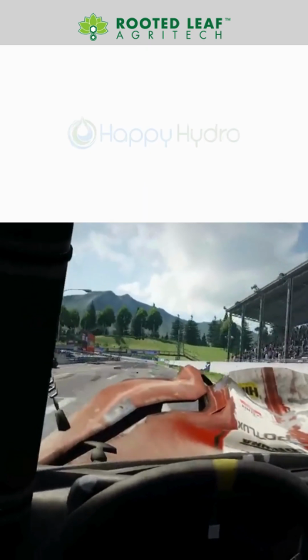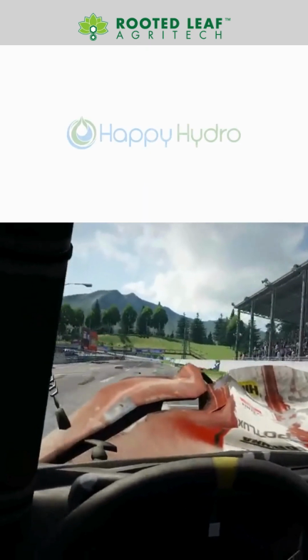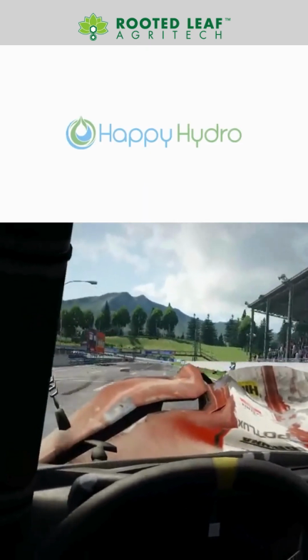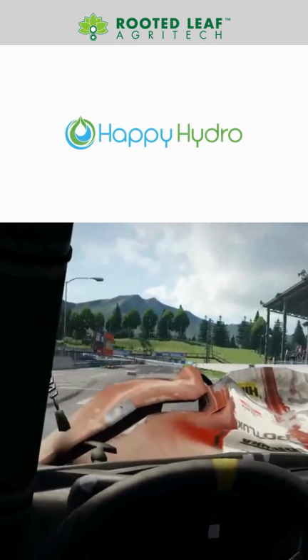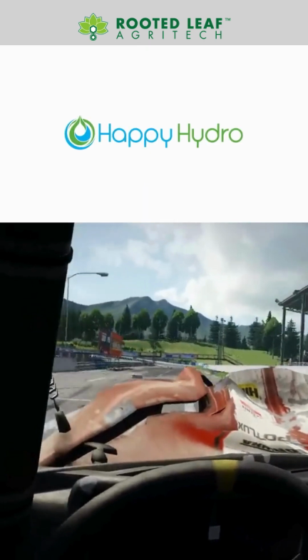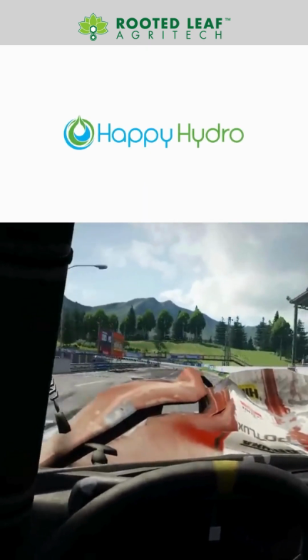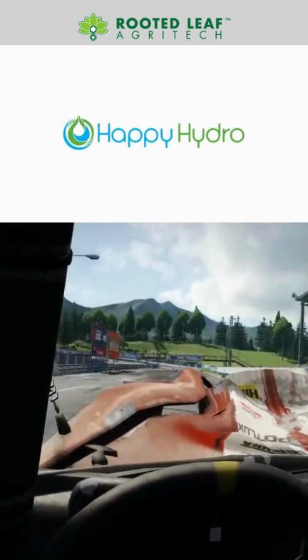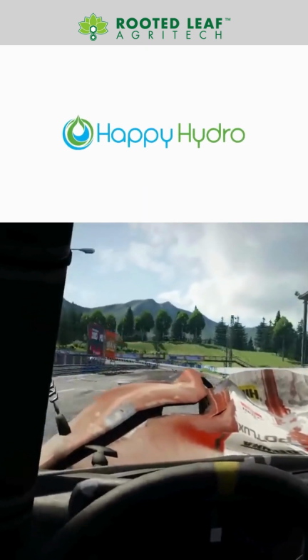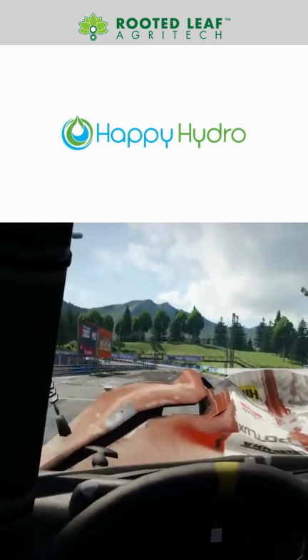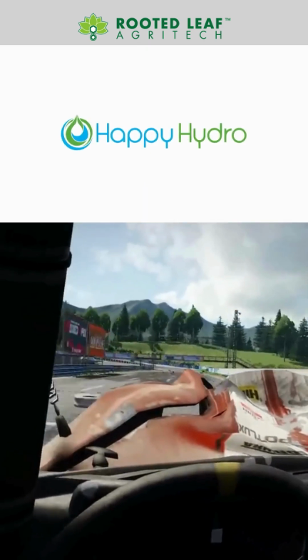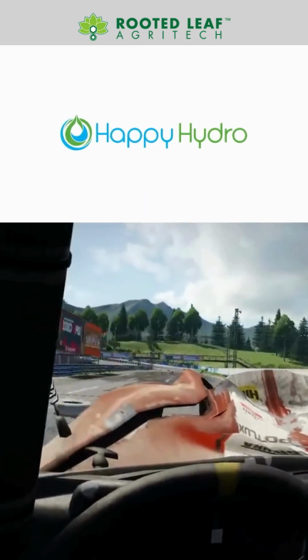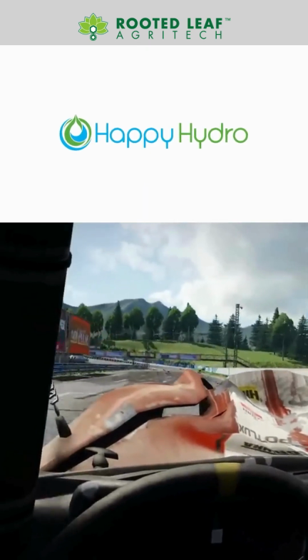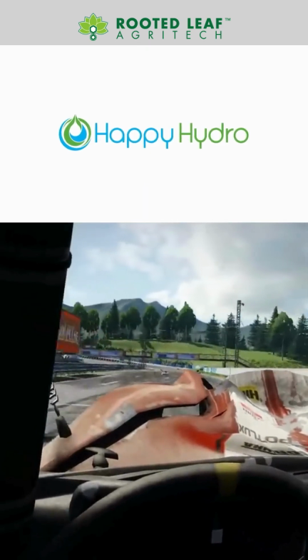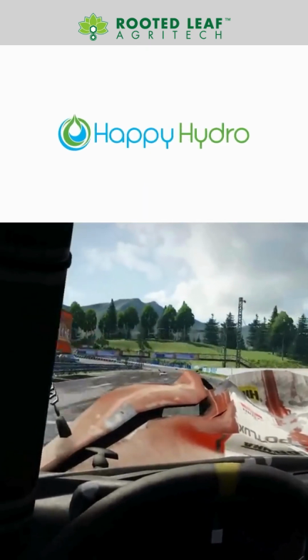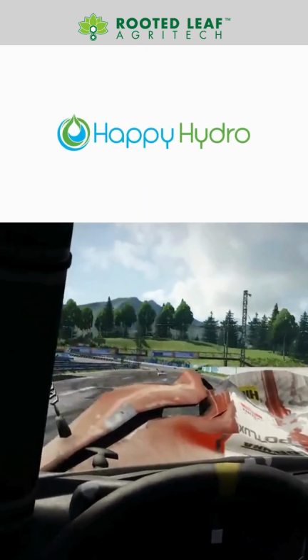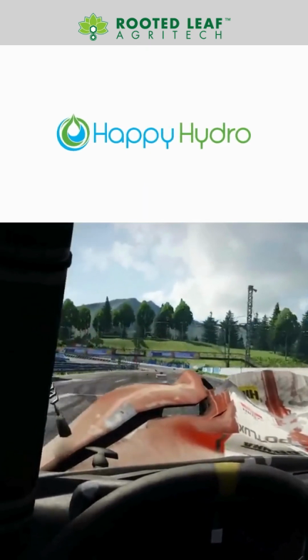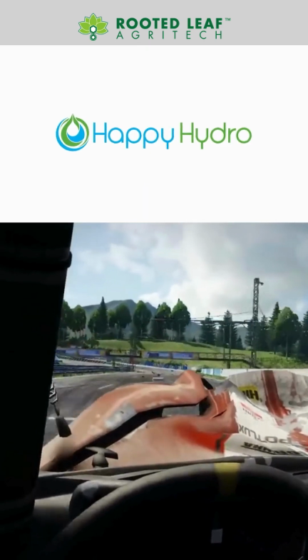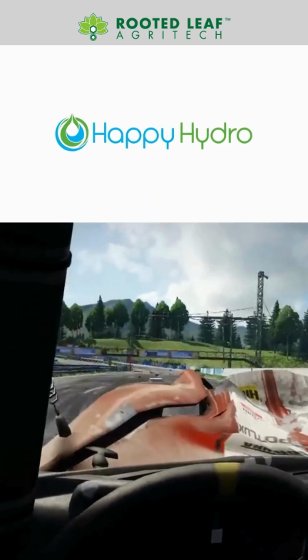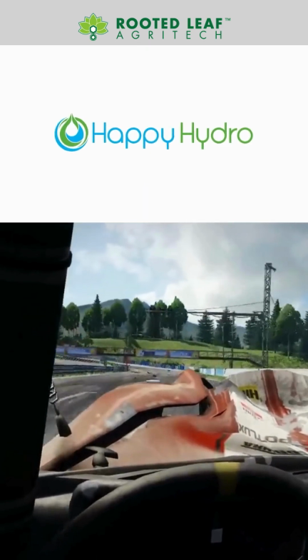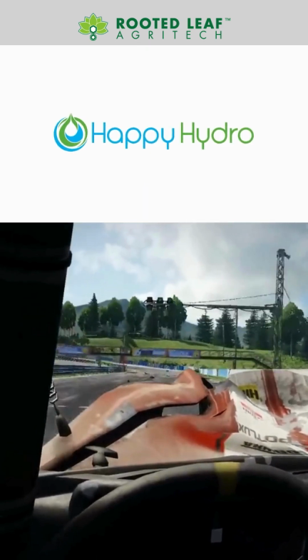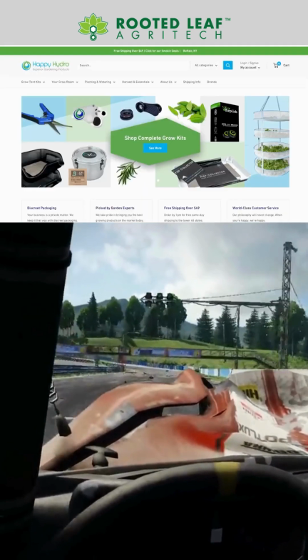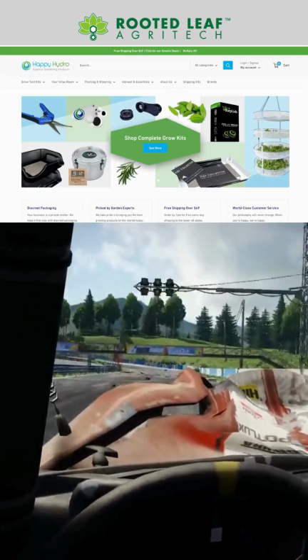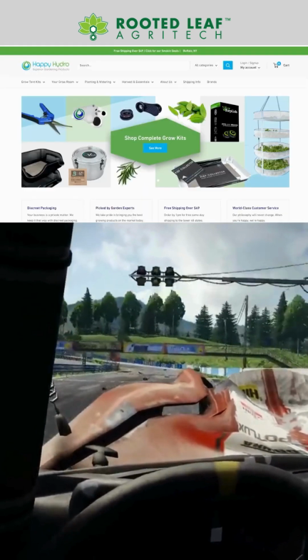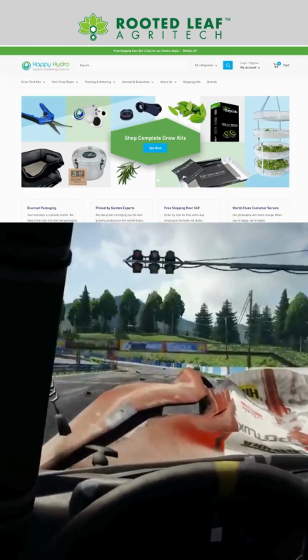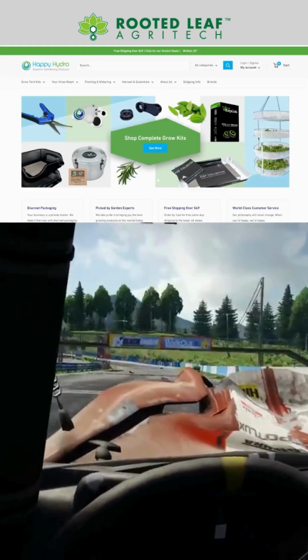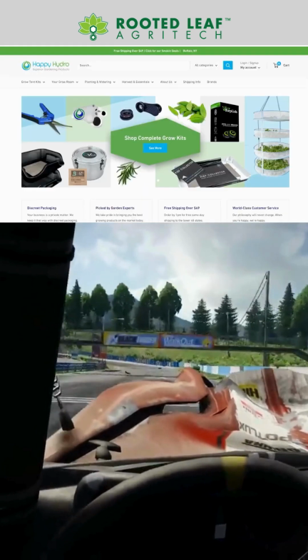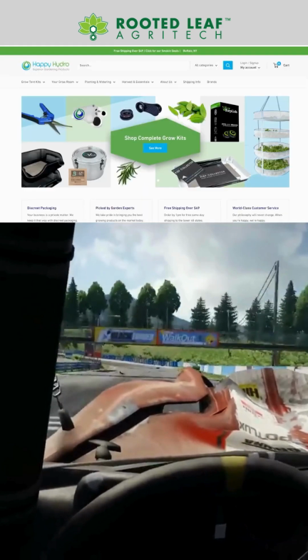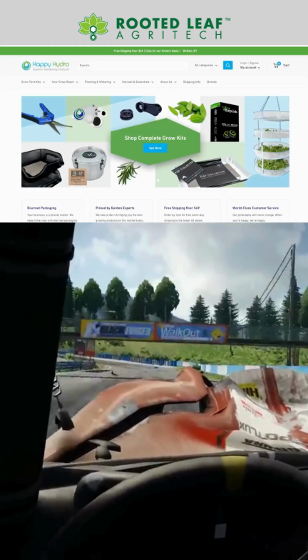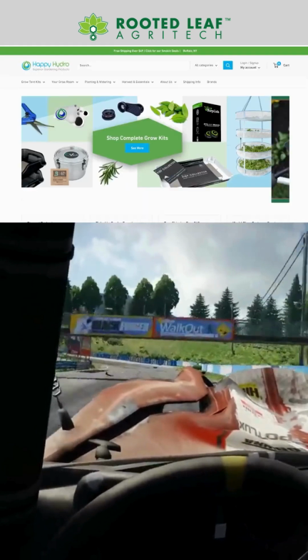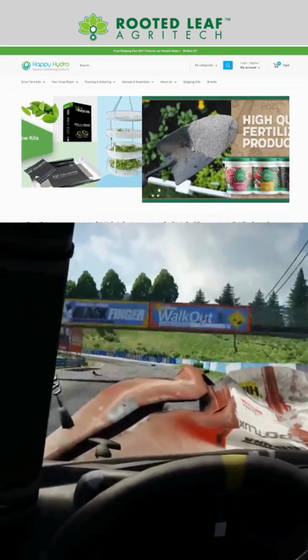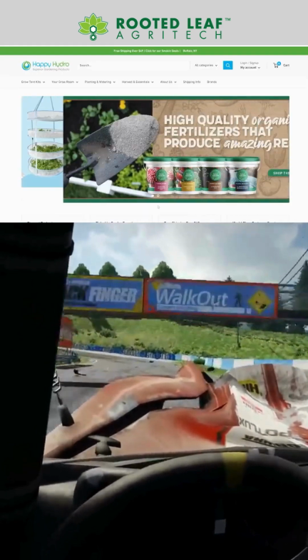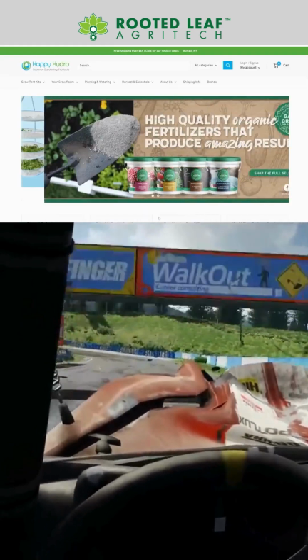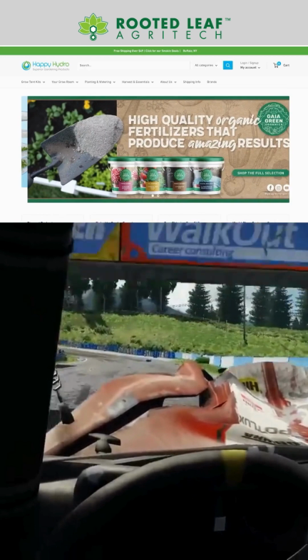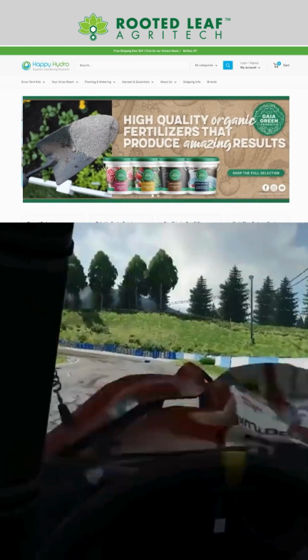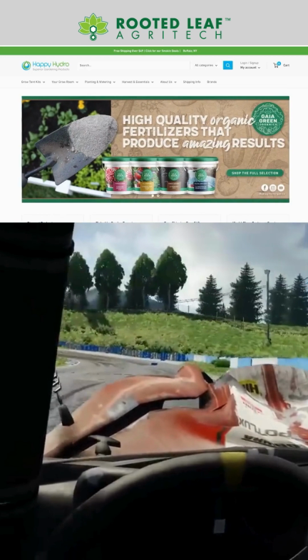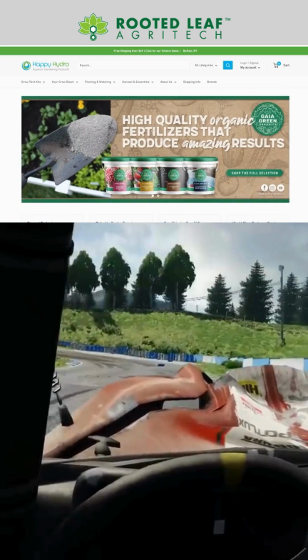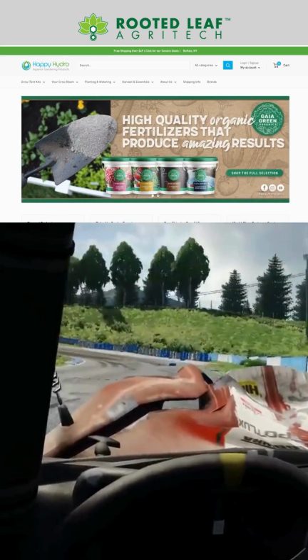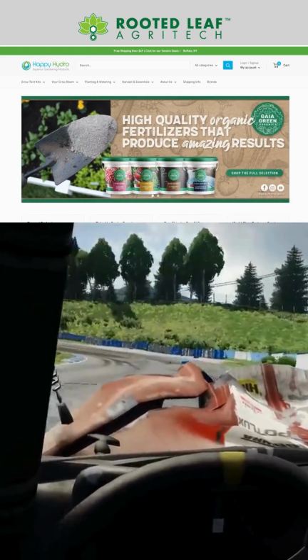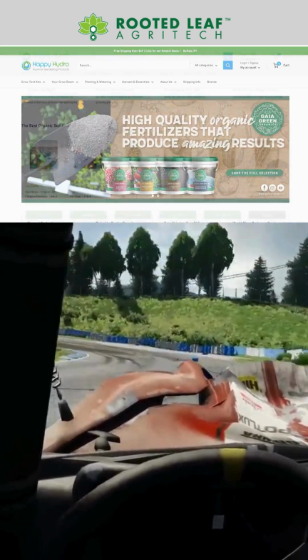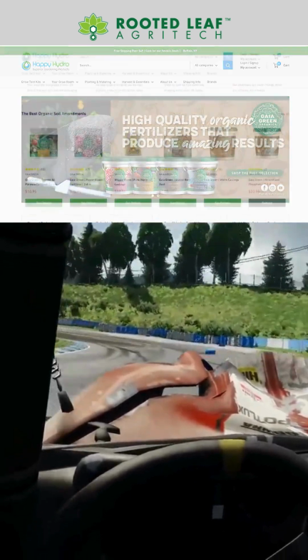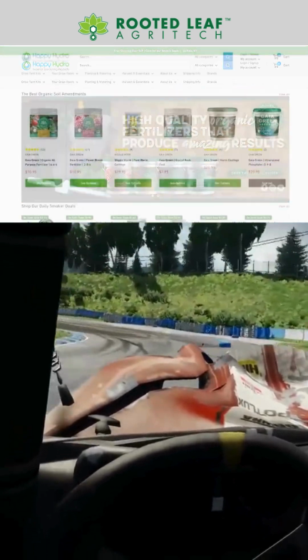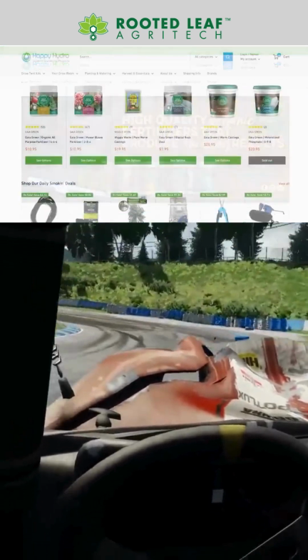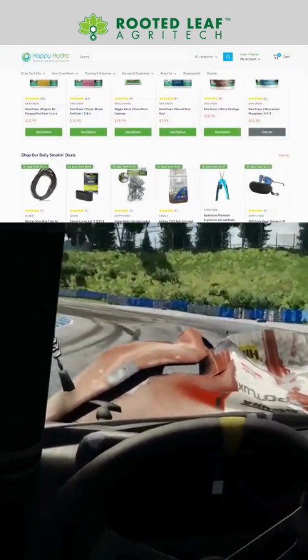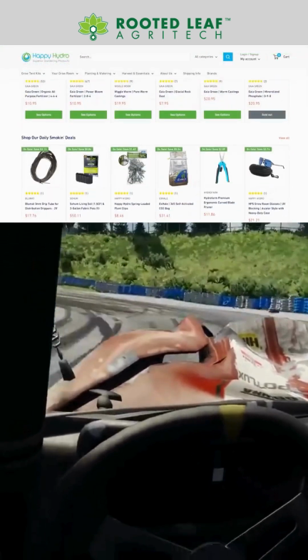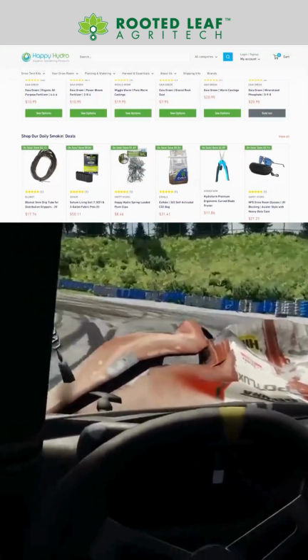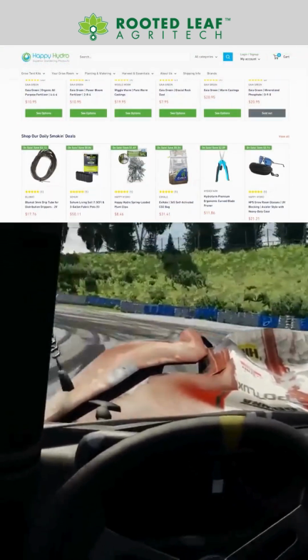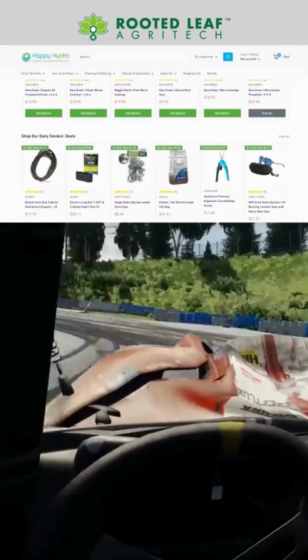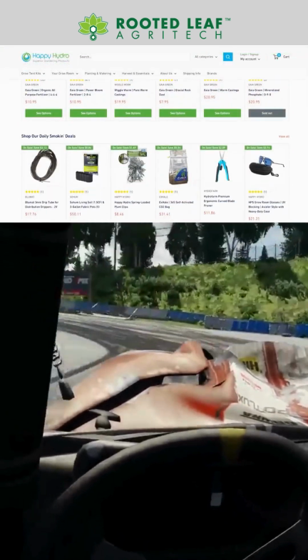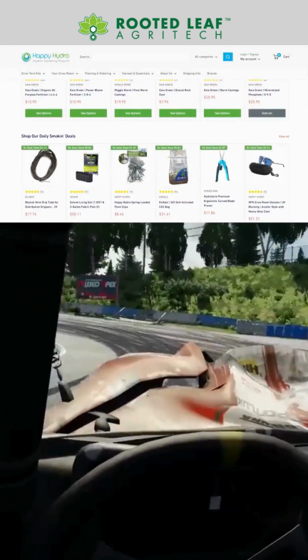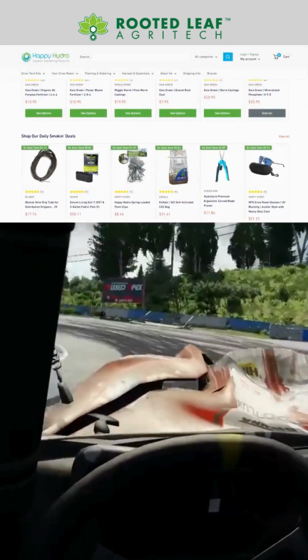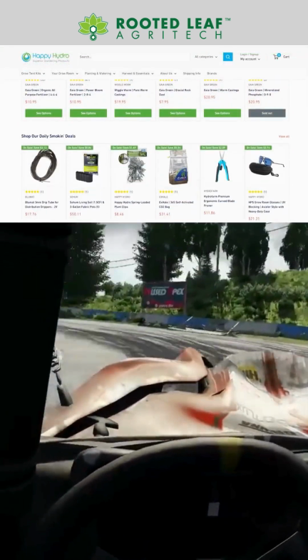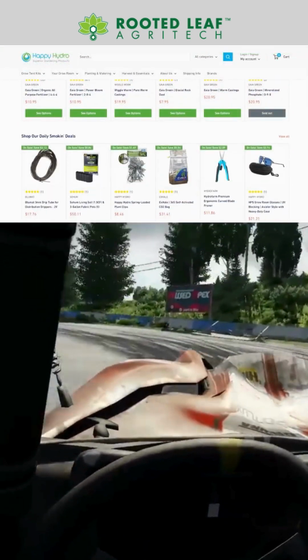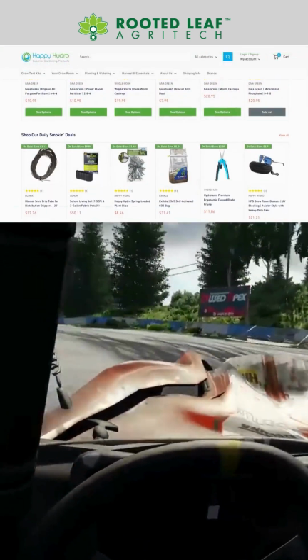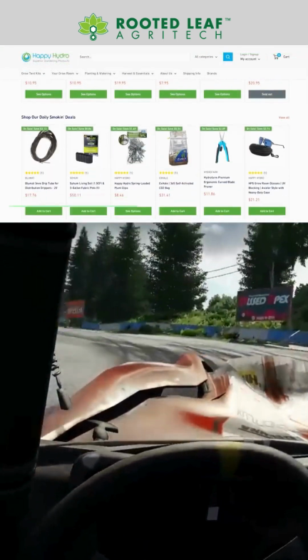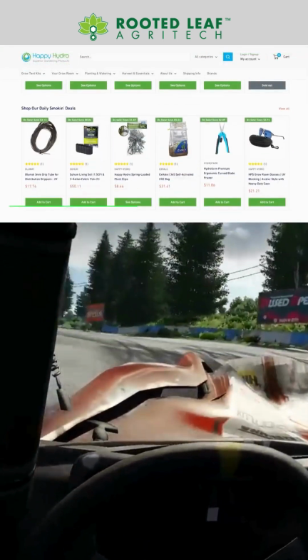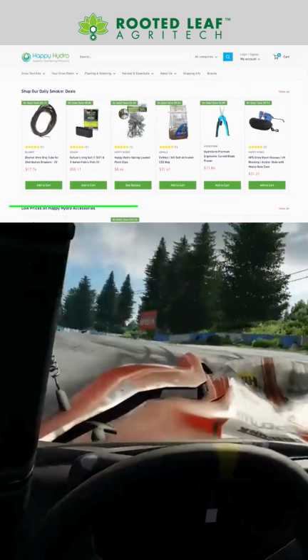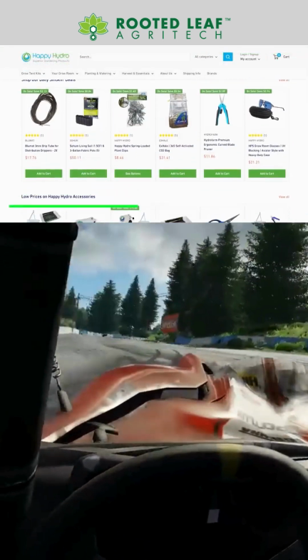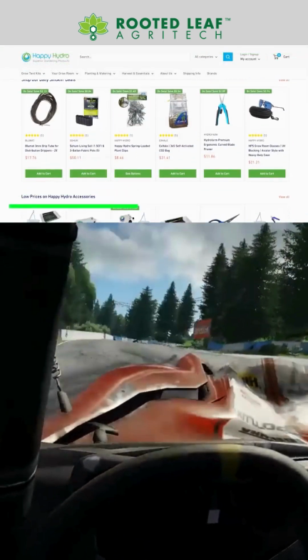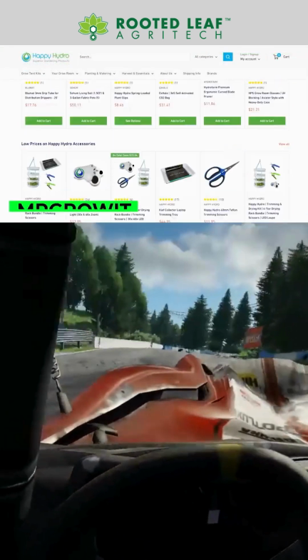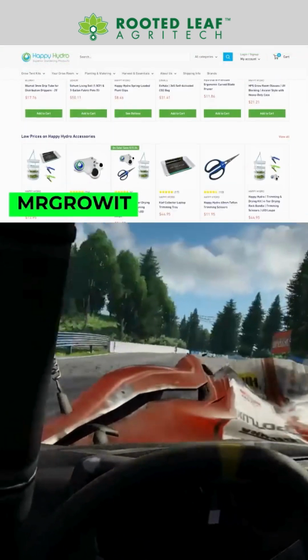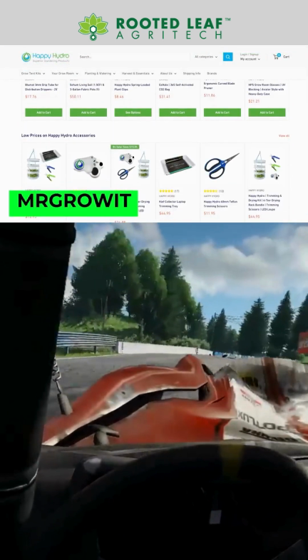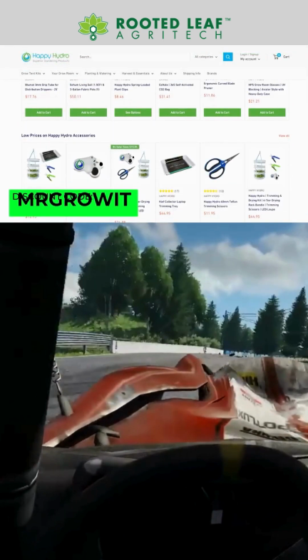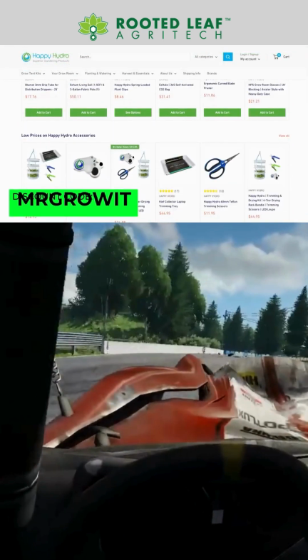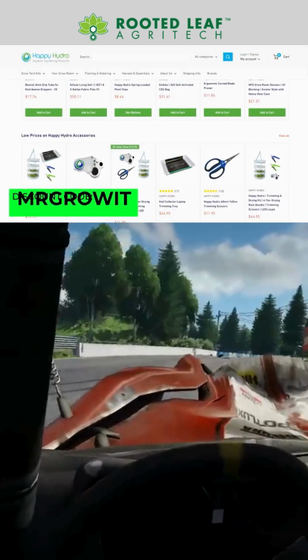This clip is brought to you by Happy Hydro. For all your garden equipment needs, visit happyhydro.com — link is in the video description — and use the discount code MRGROWIT.